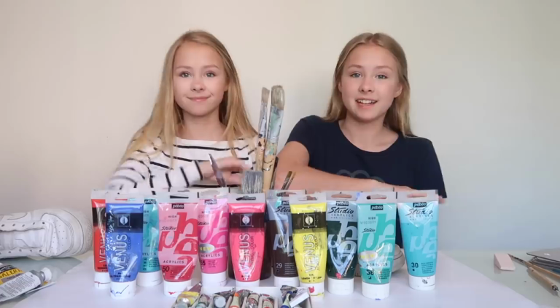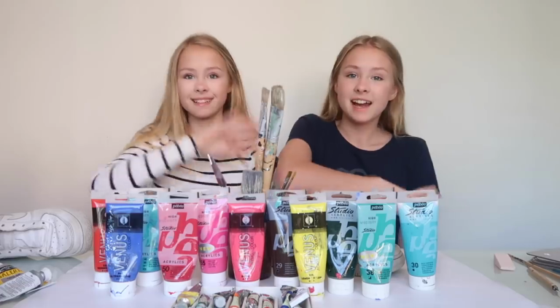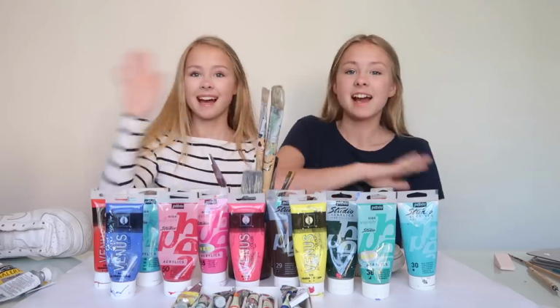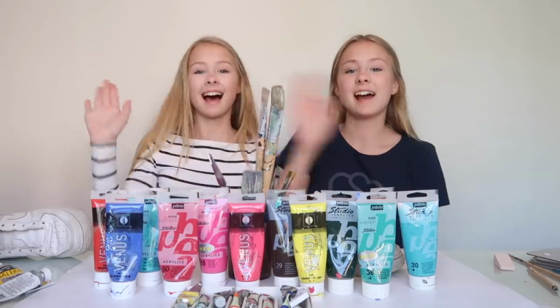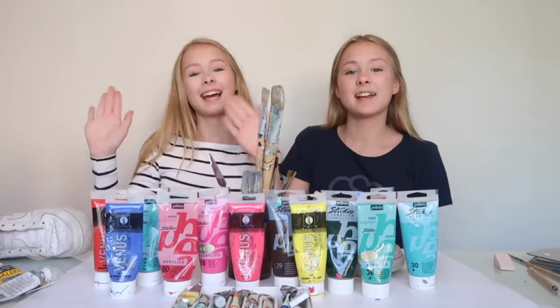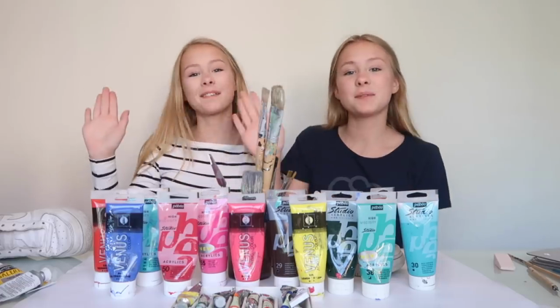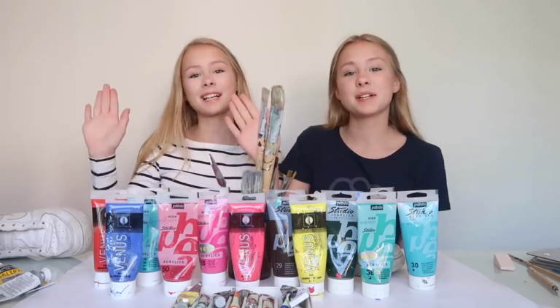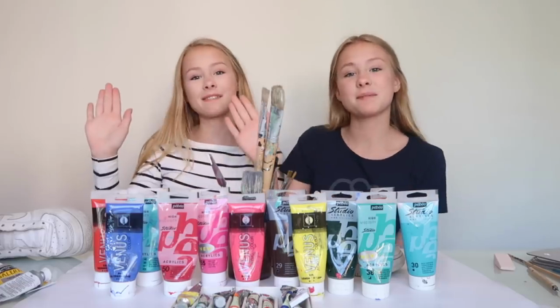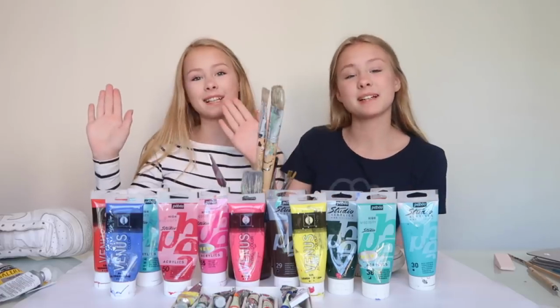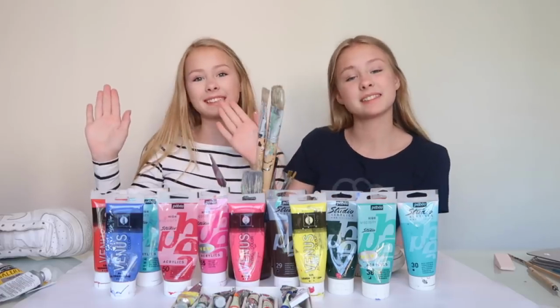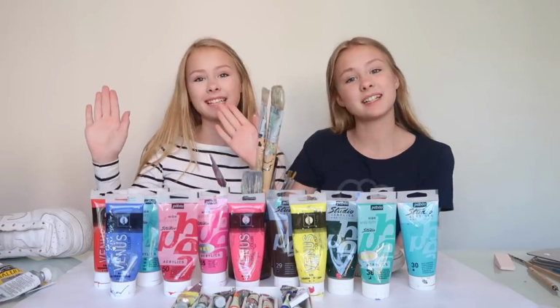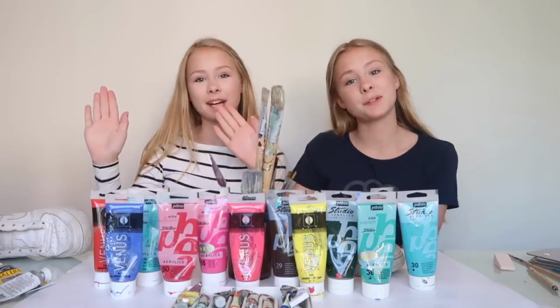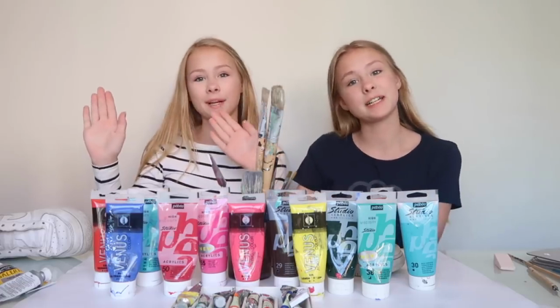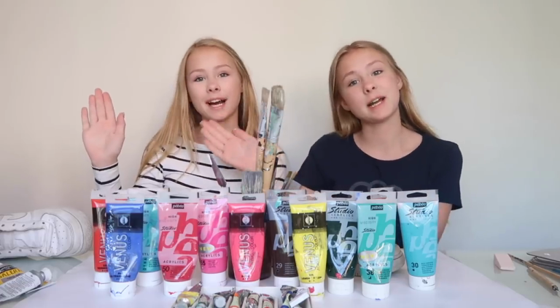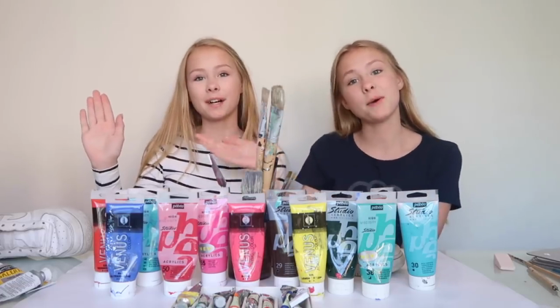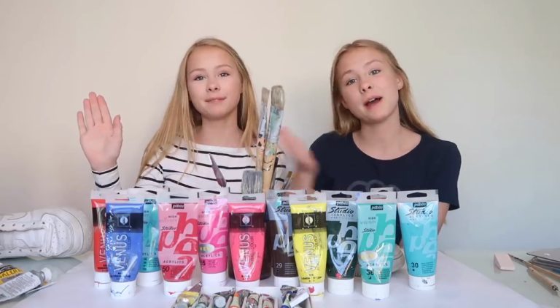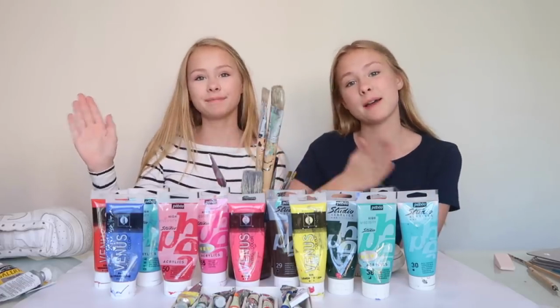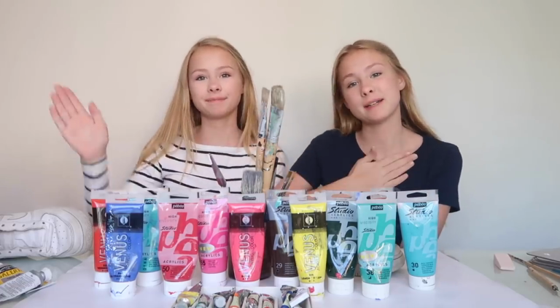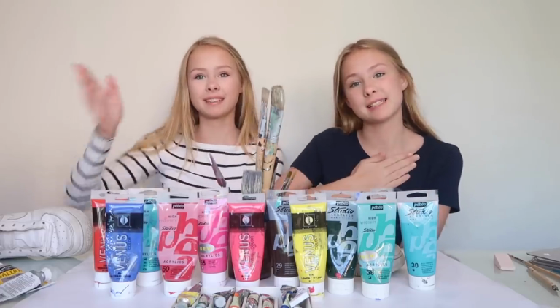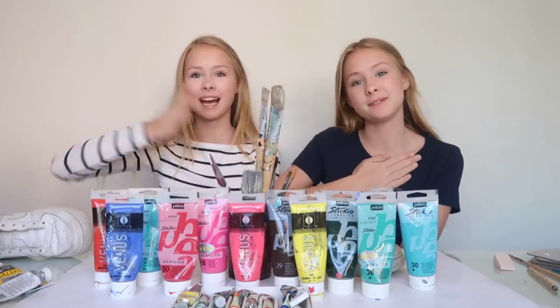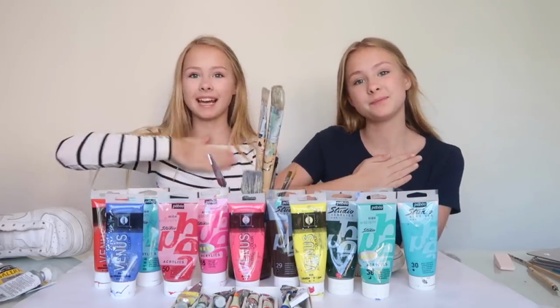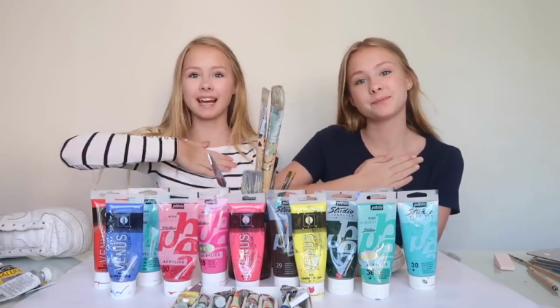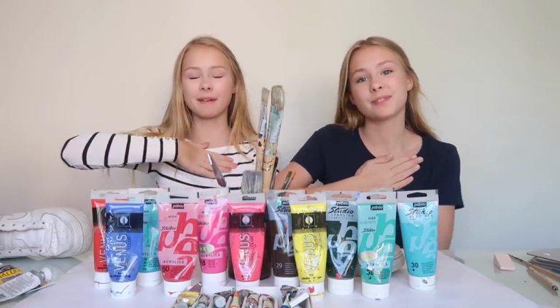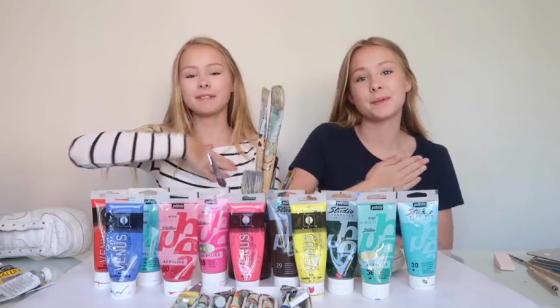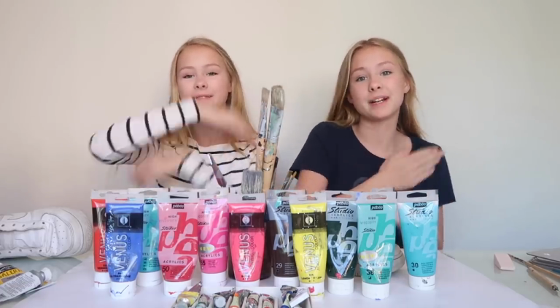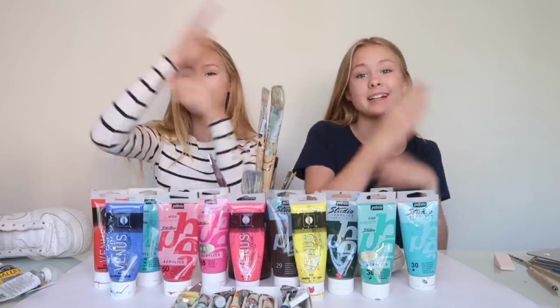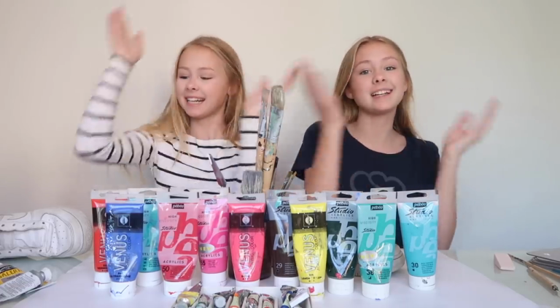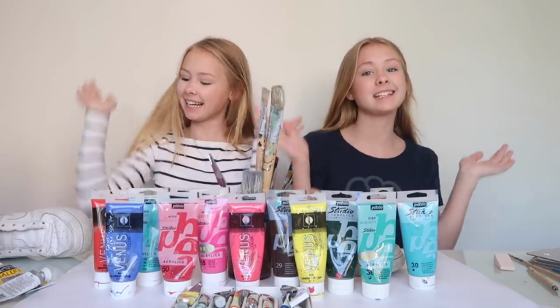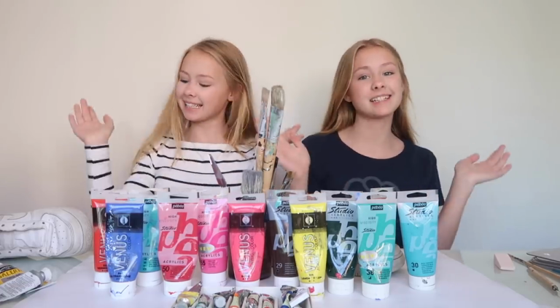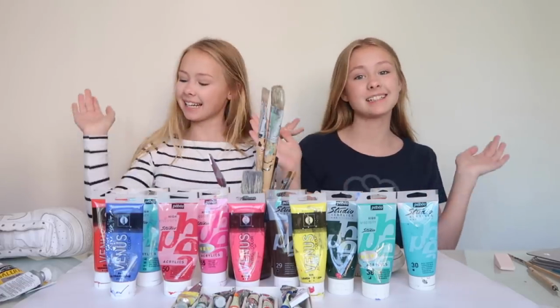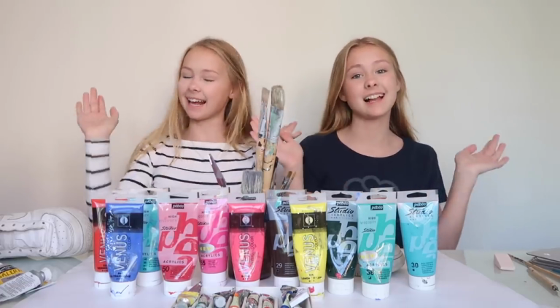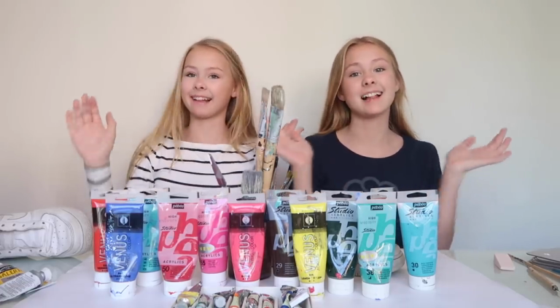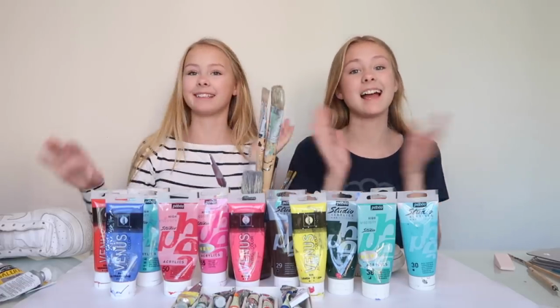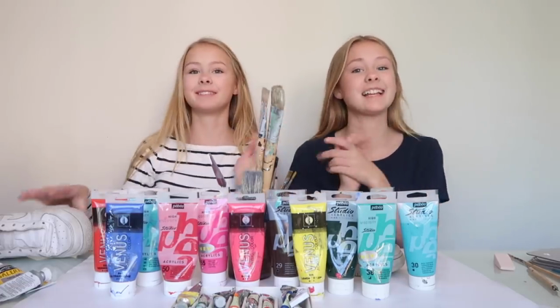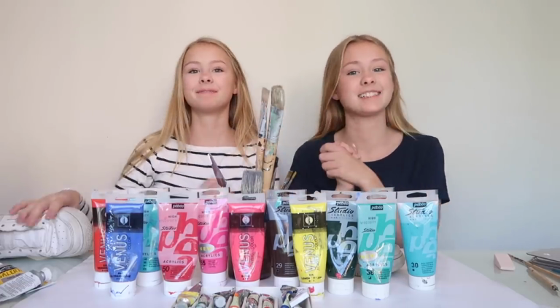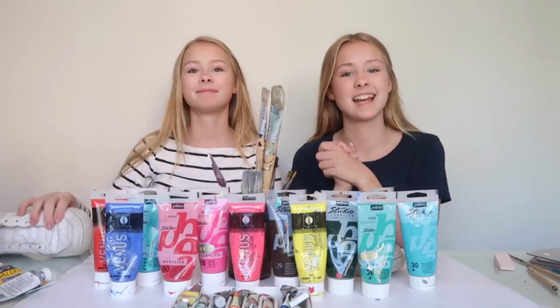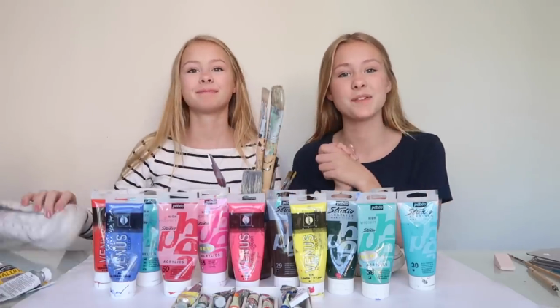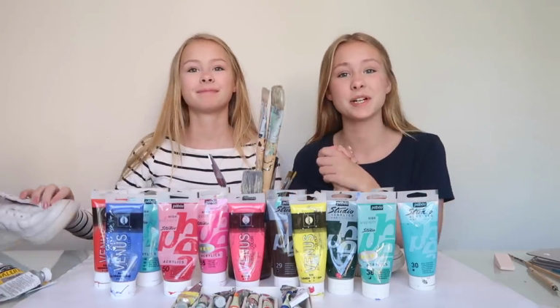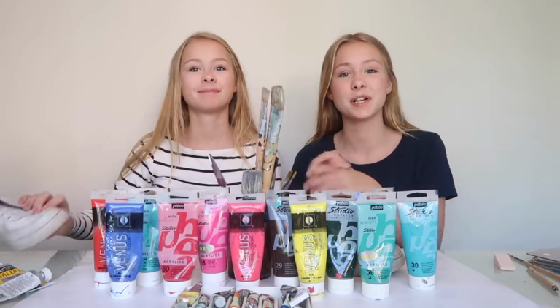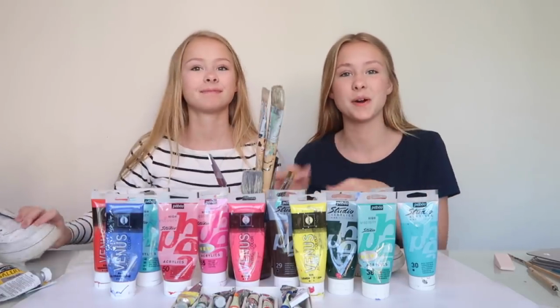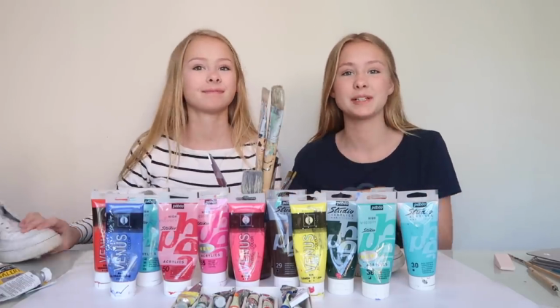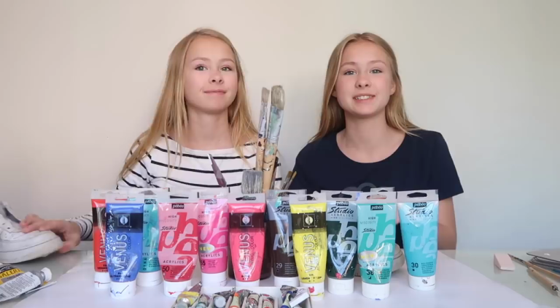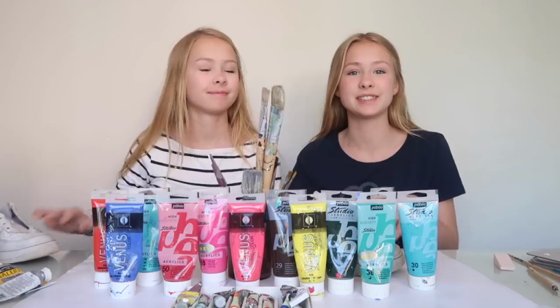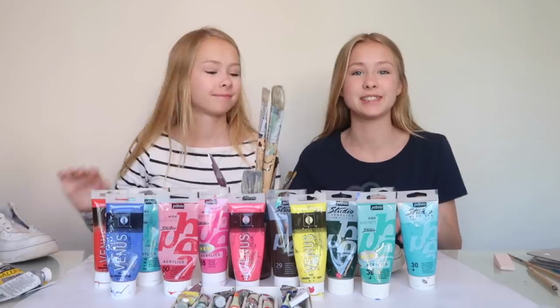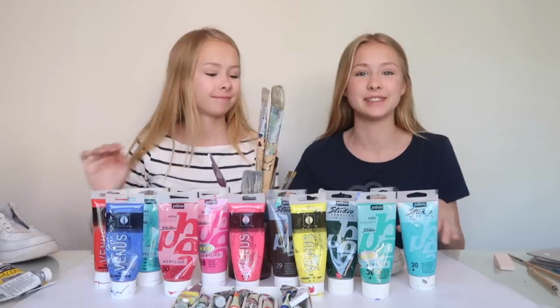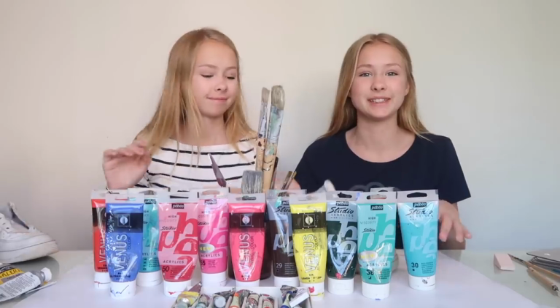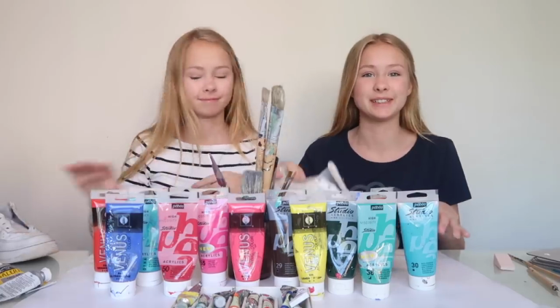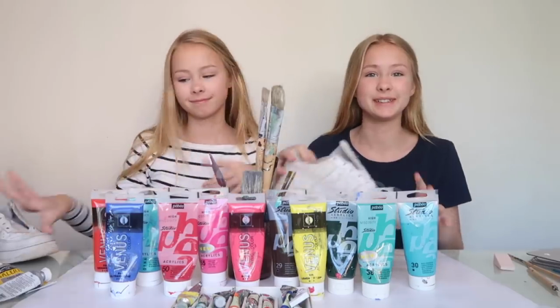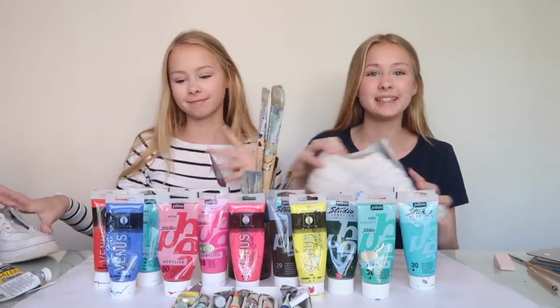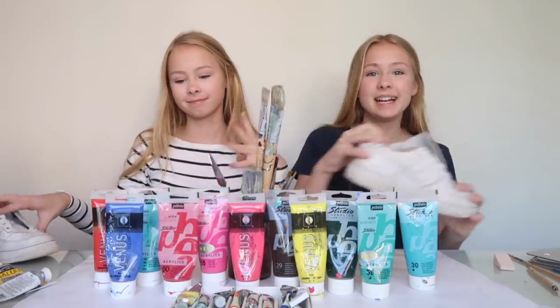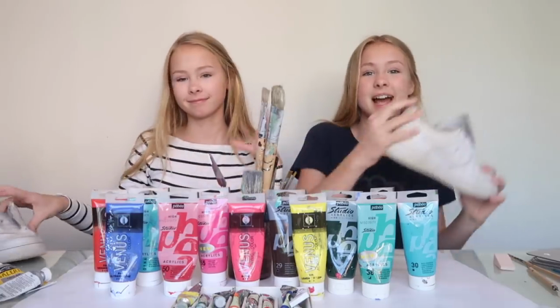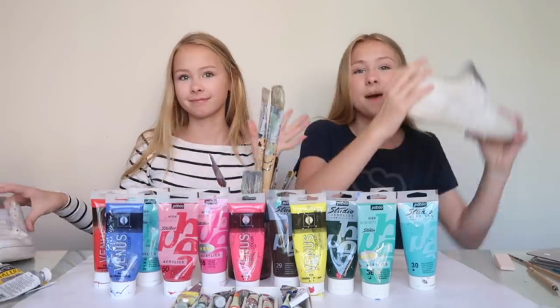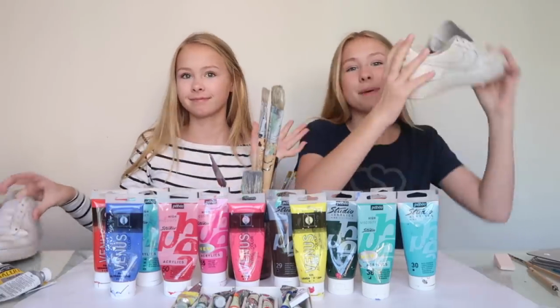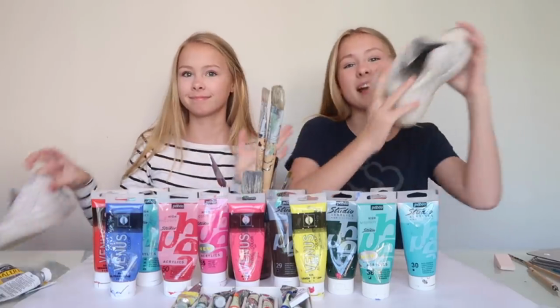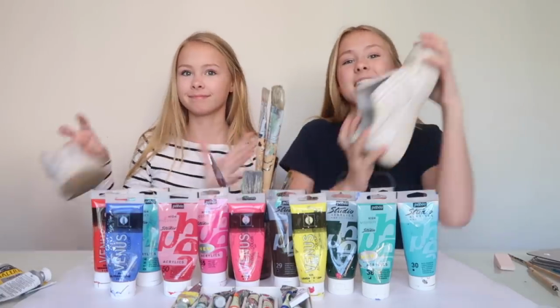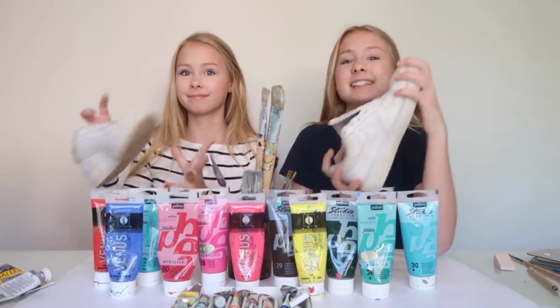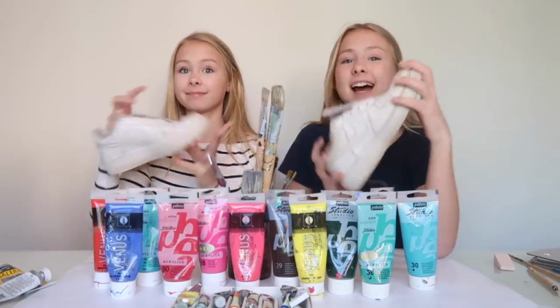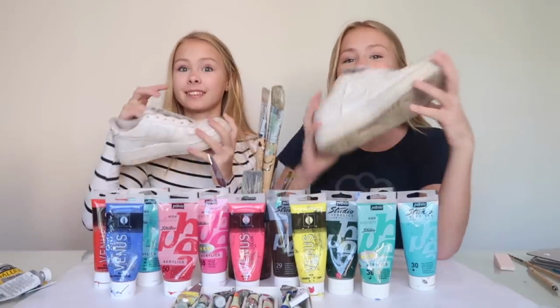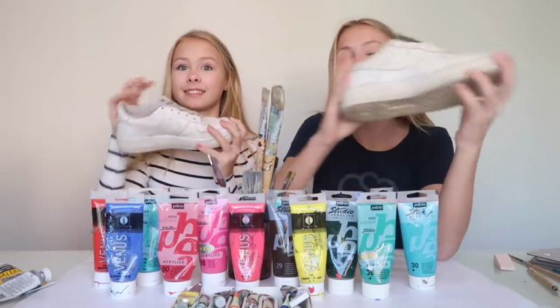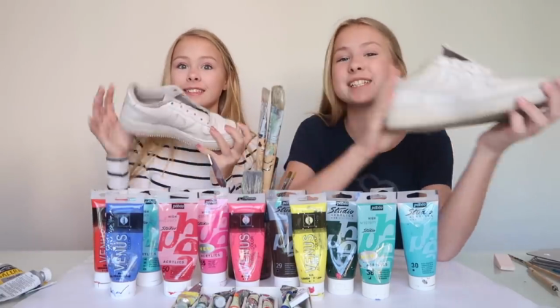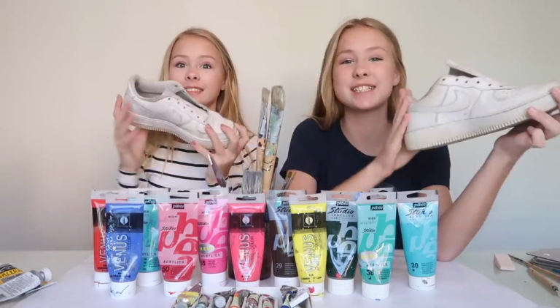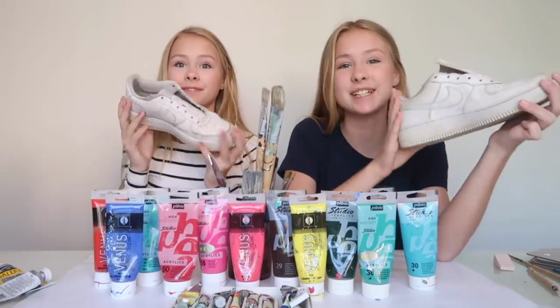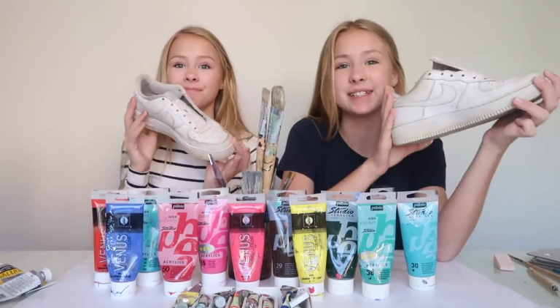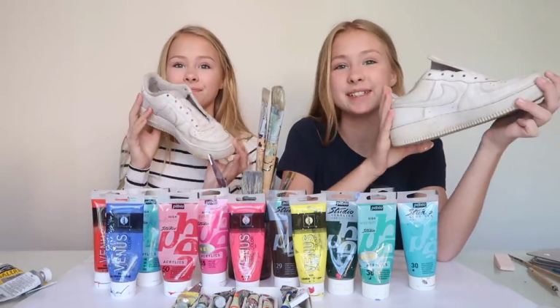Hi and welcome back to another video! I'm Isa and I'm with Isabel, and today we're going to paint our shoes!